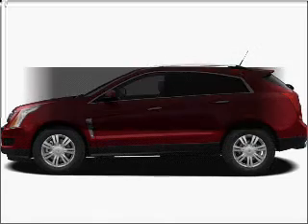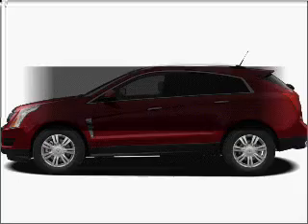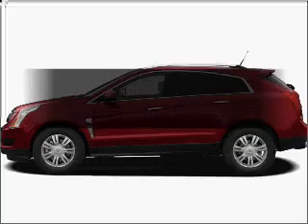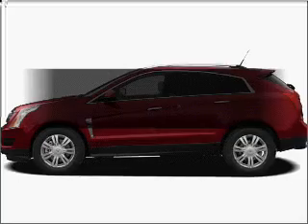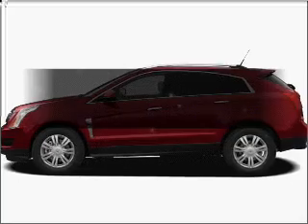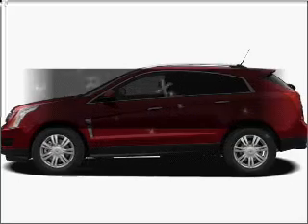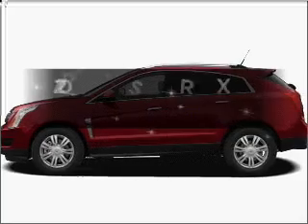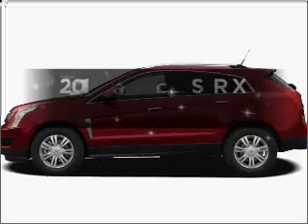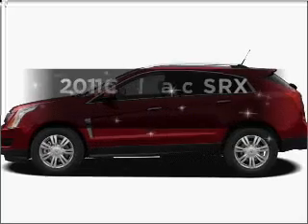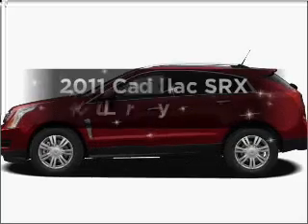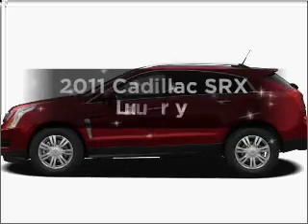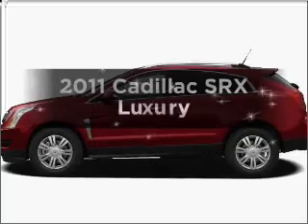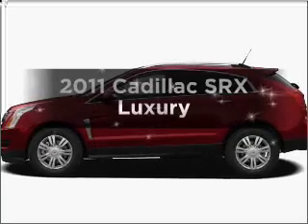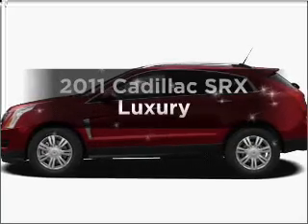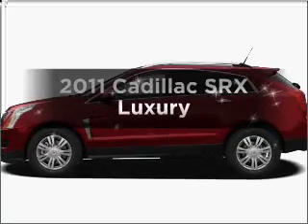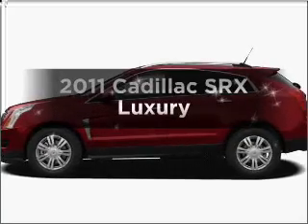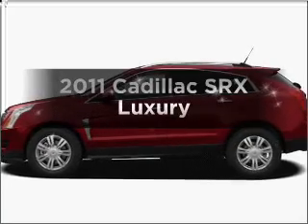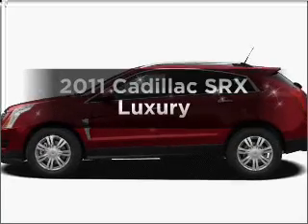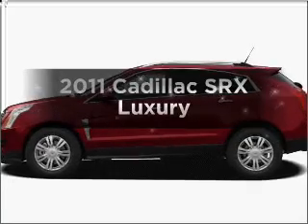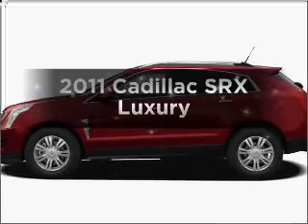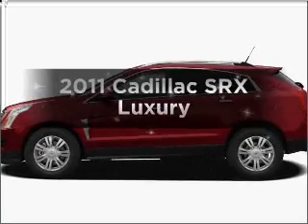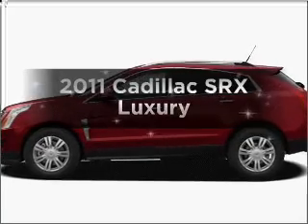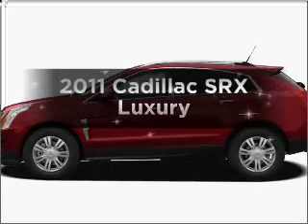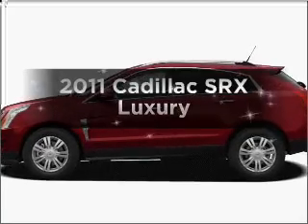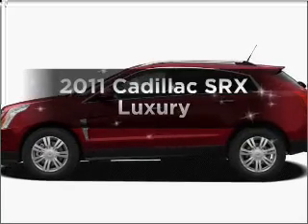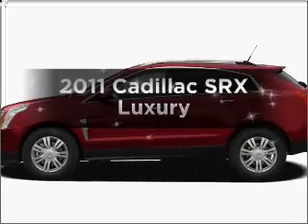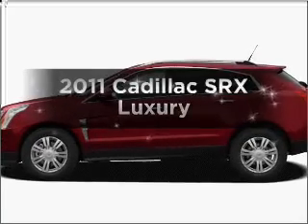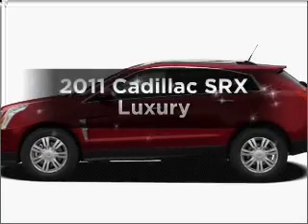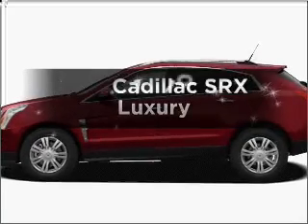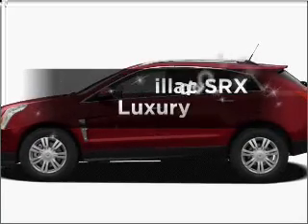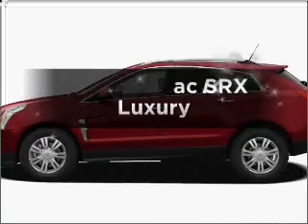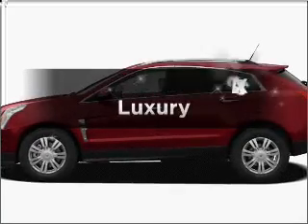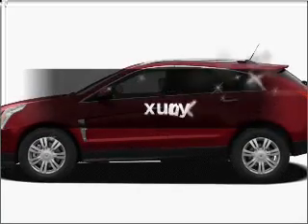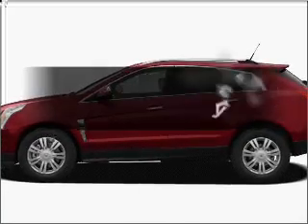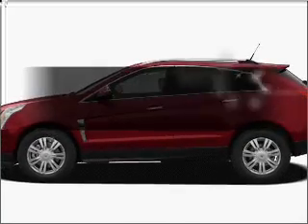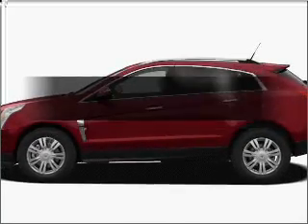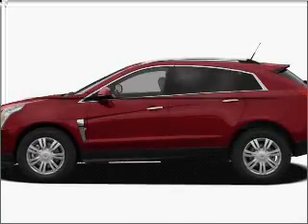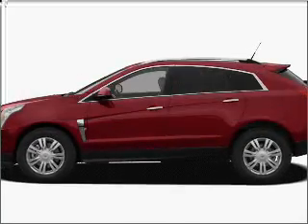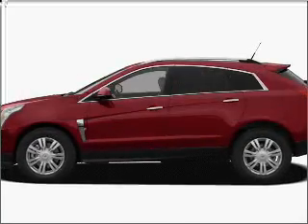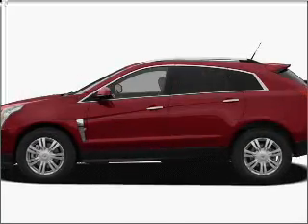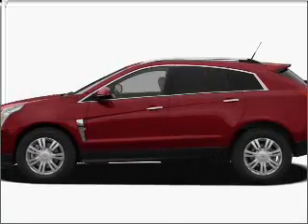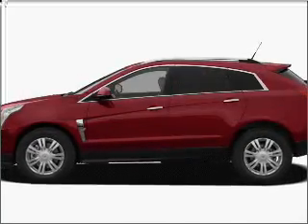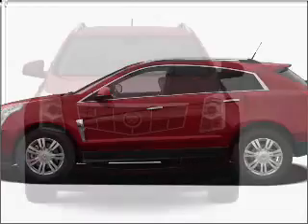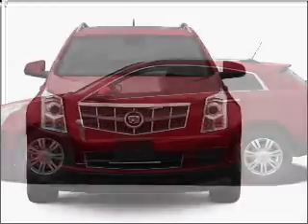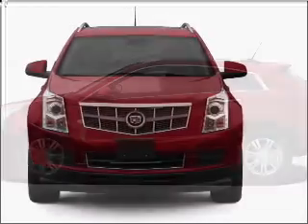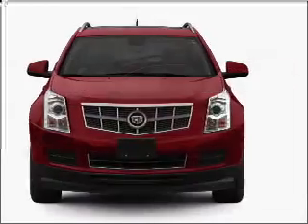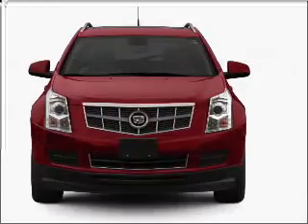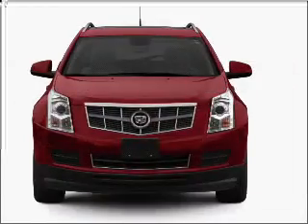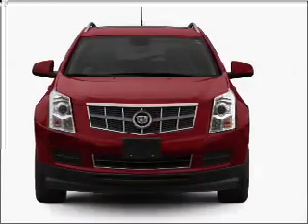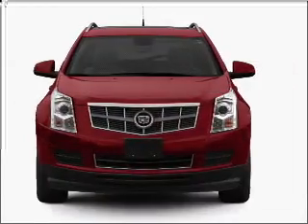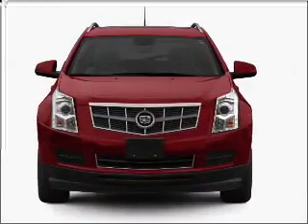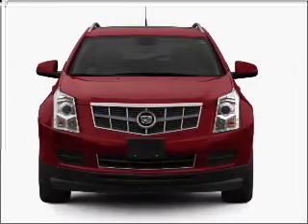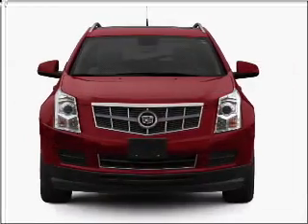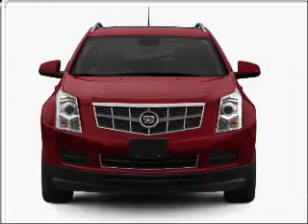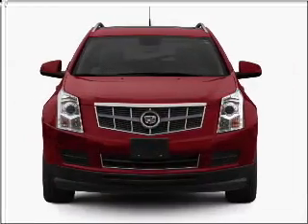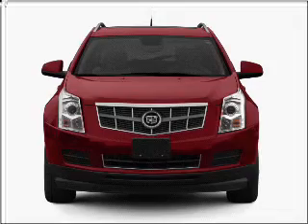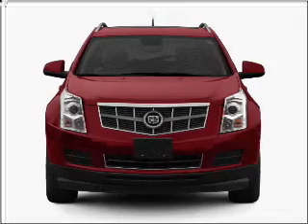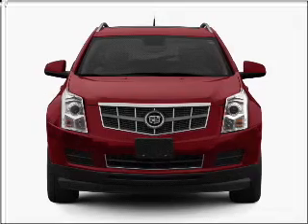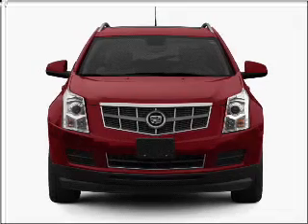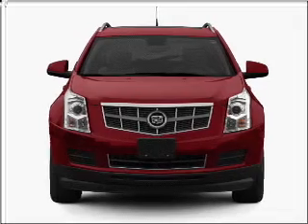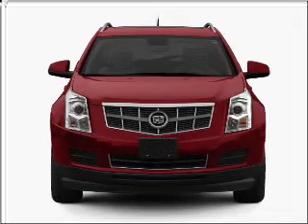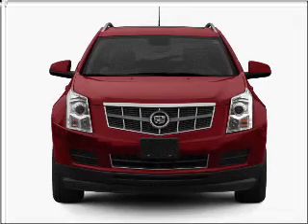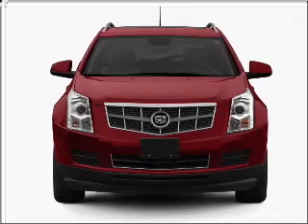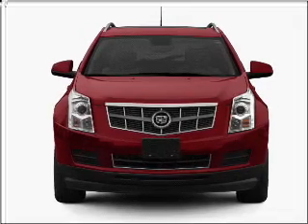Presenting the 2011 Cadillac SRX. Everything you need under one roof with this great vehicle.